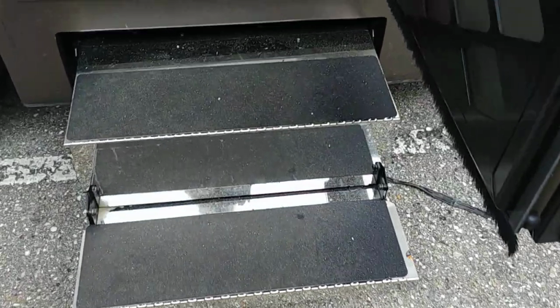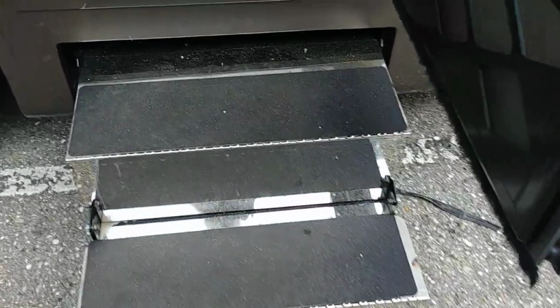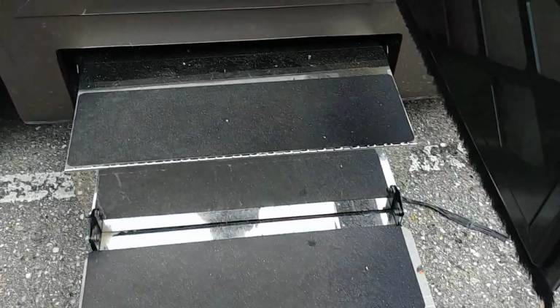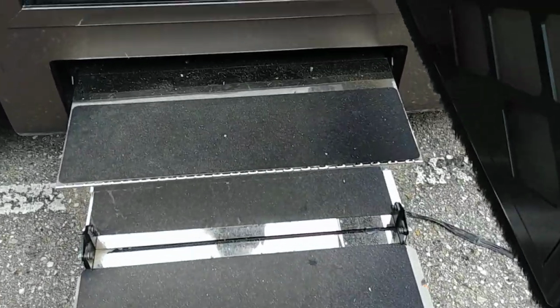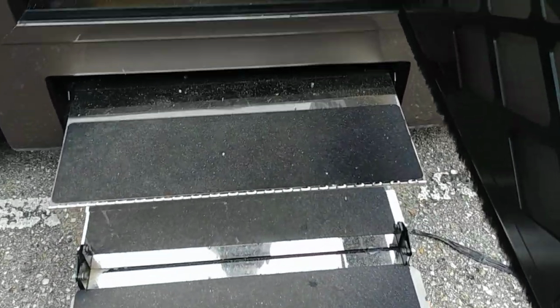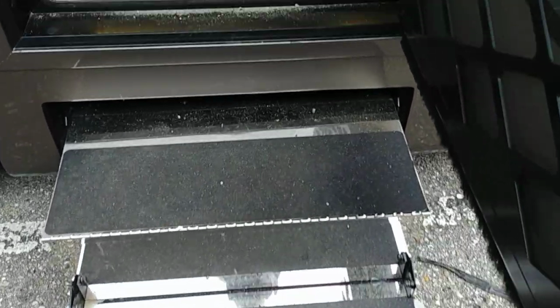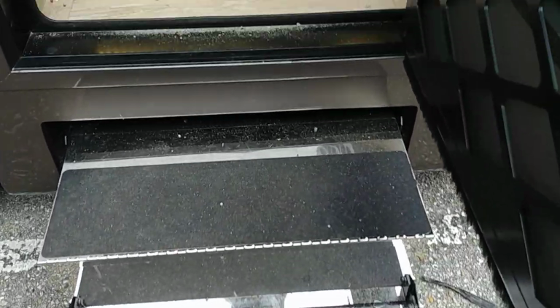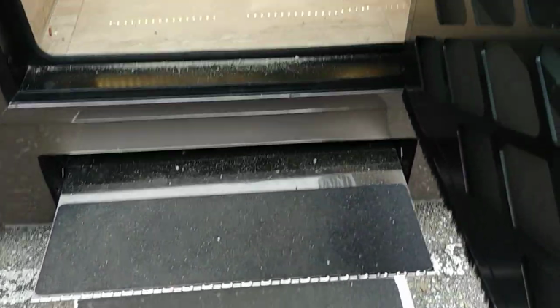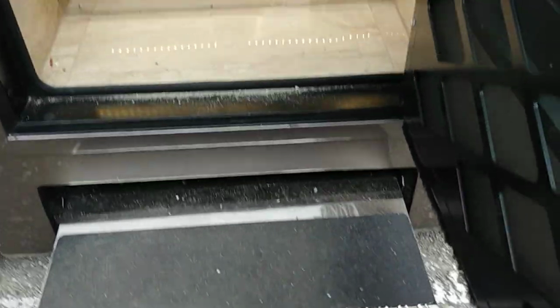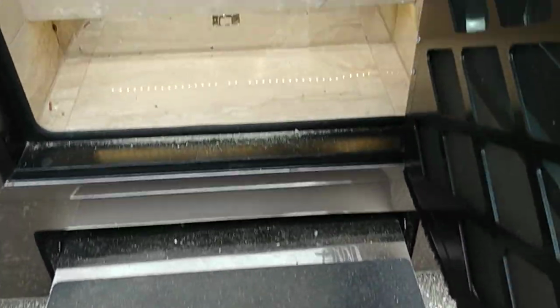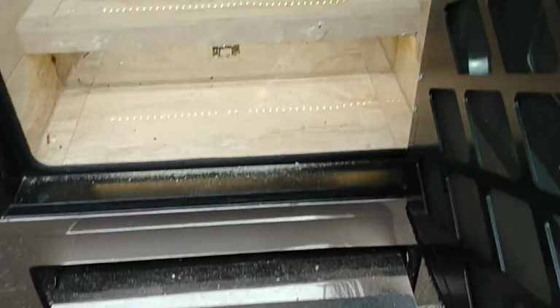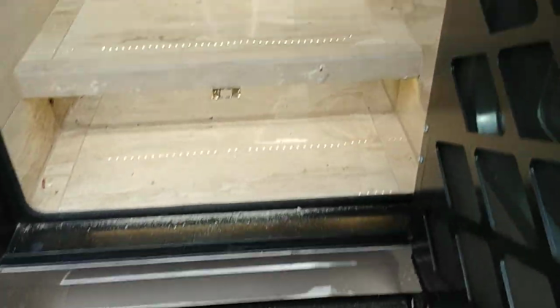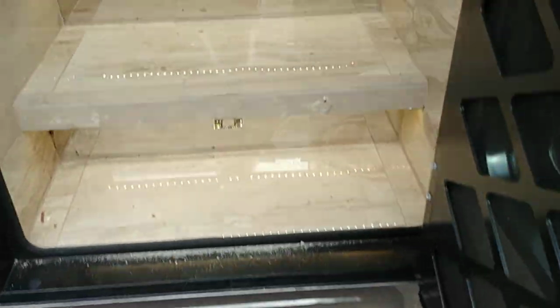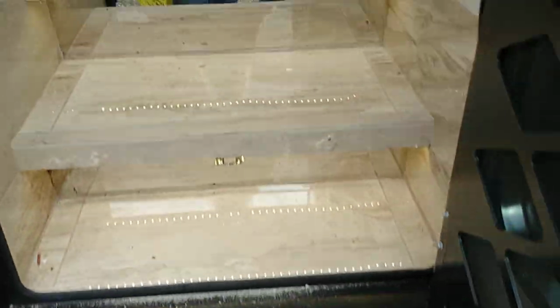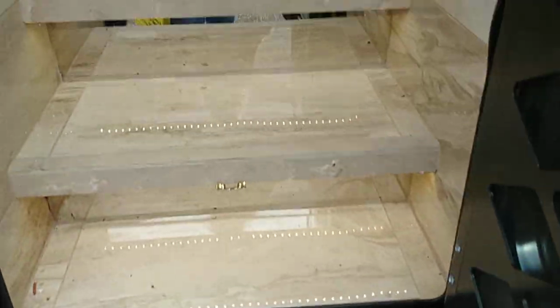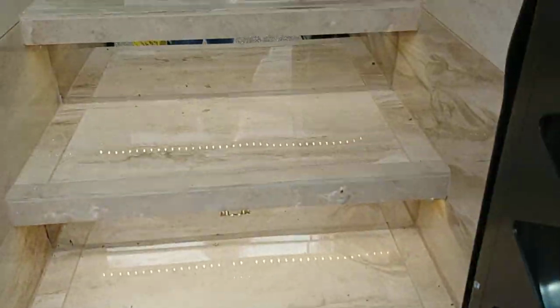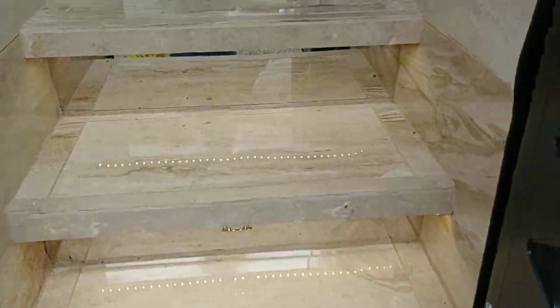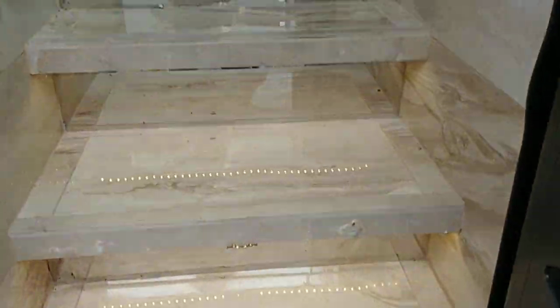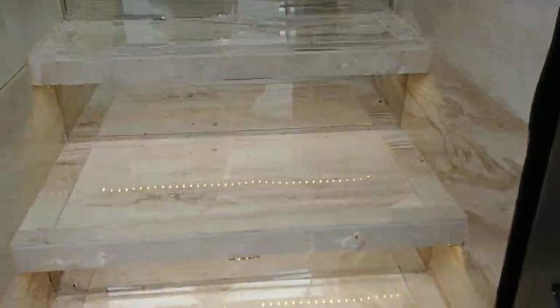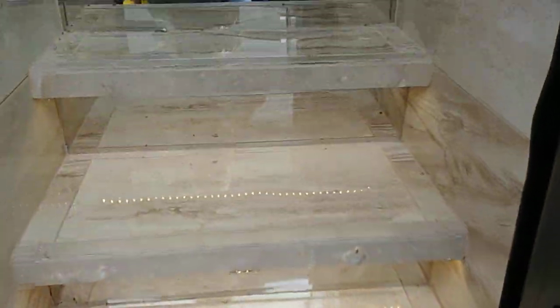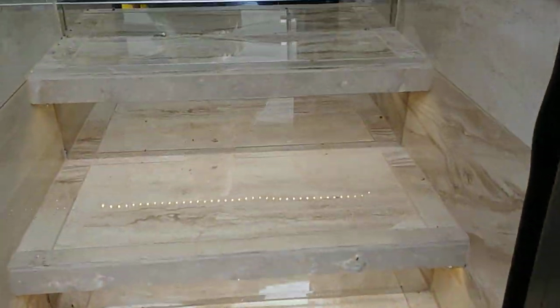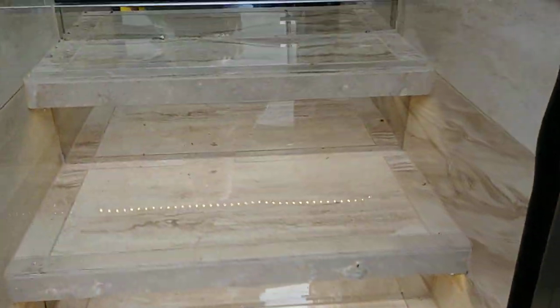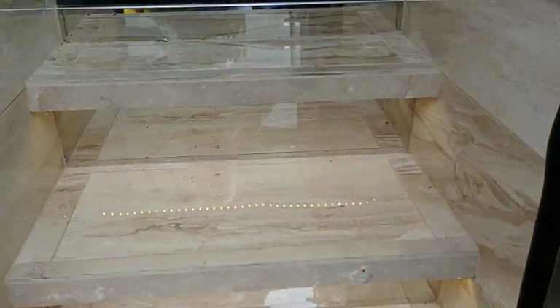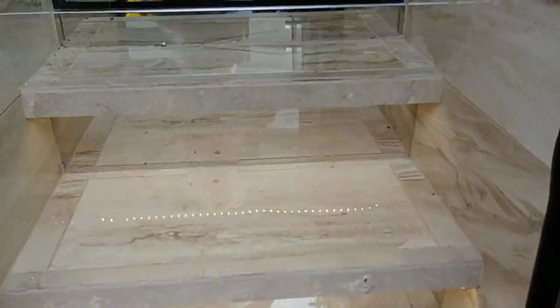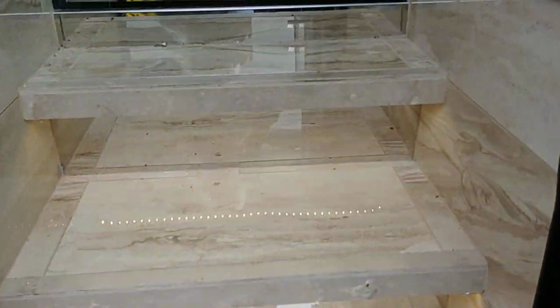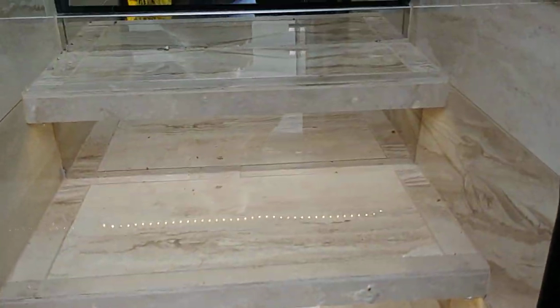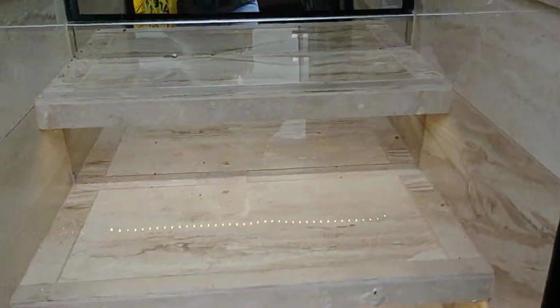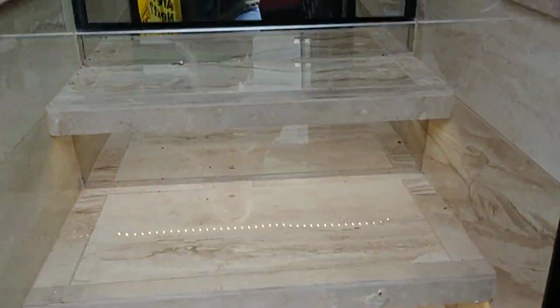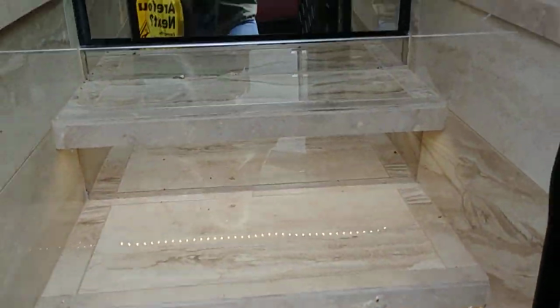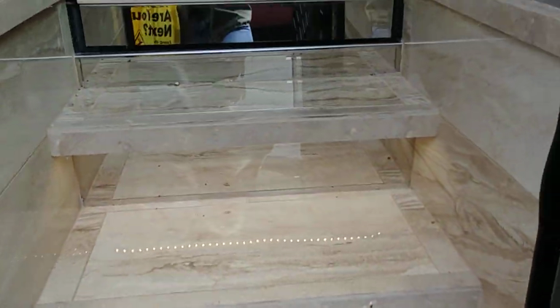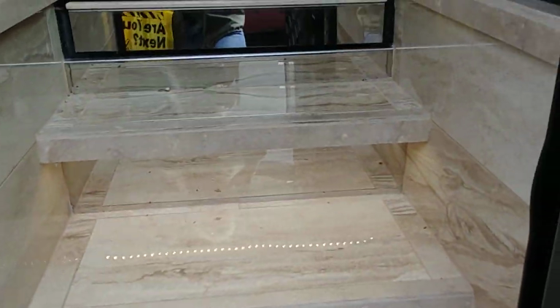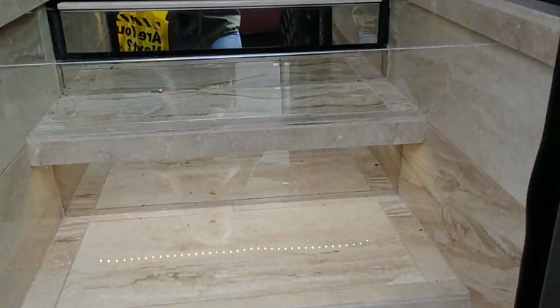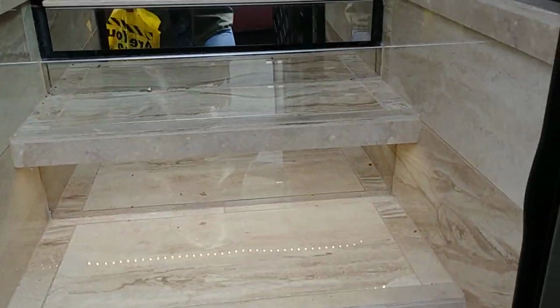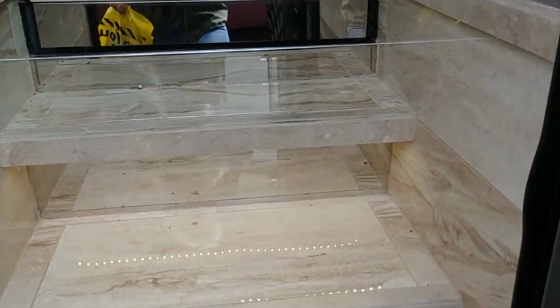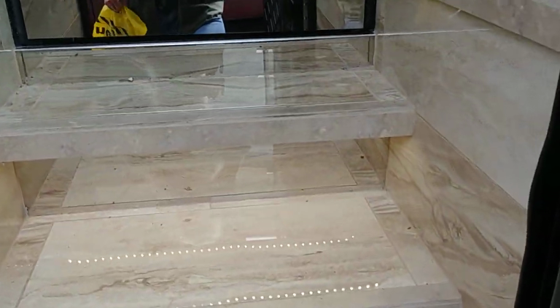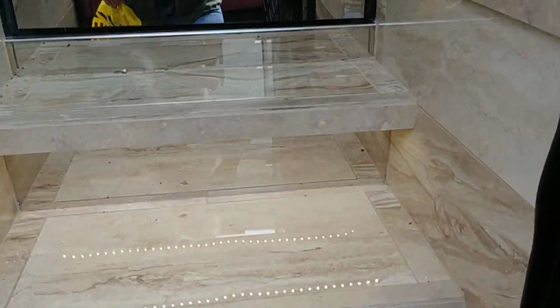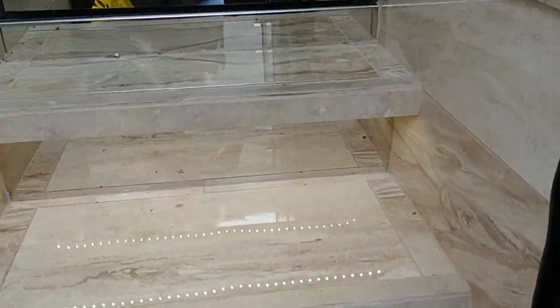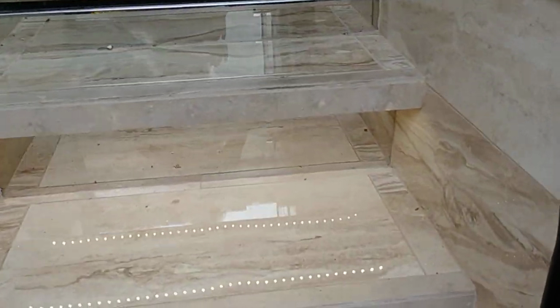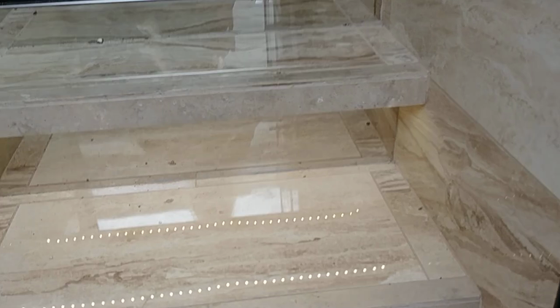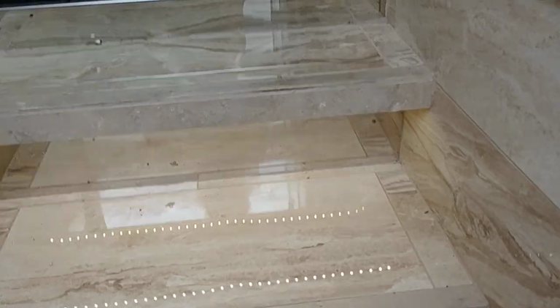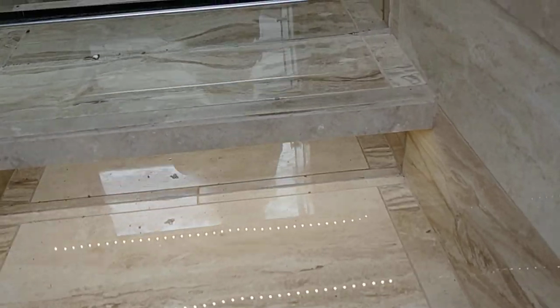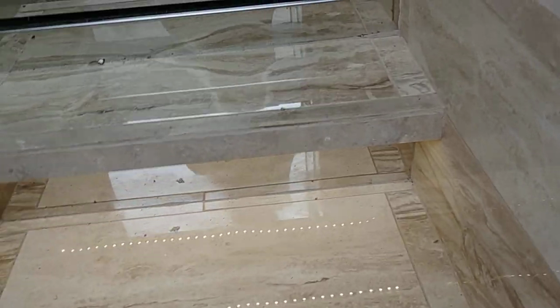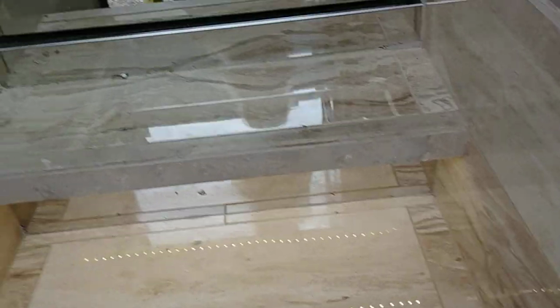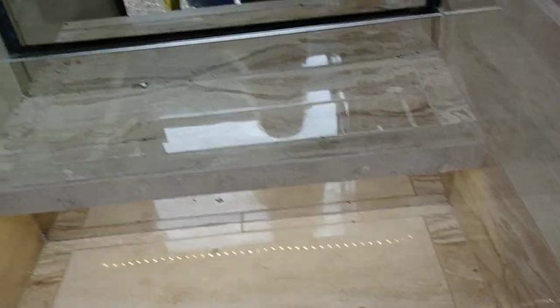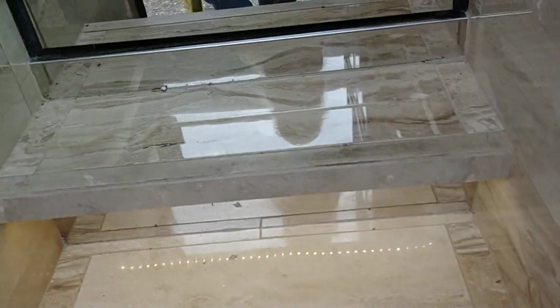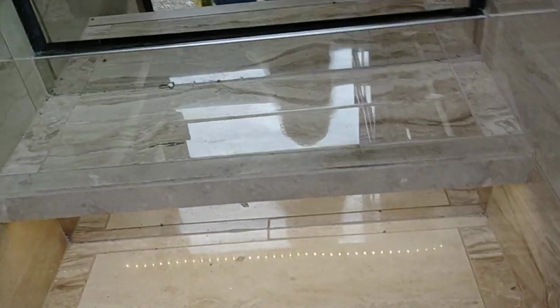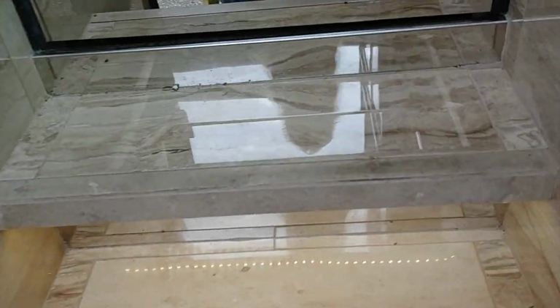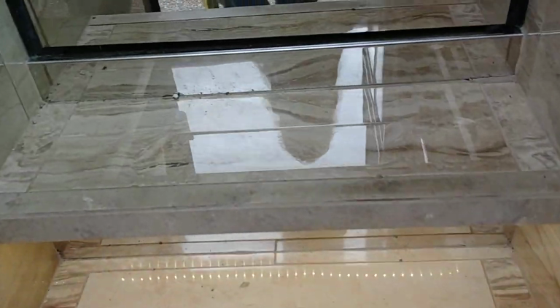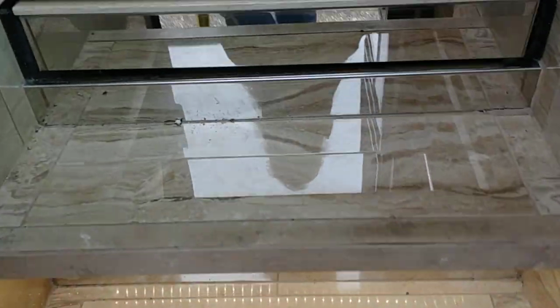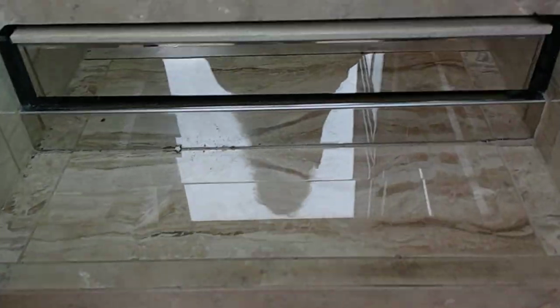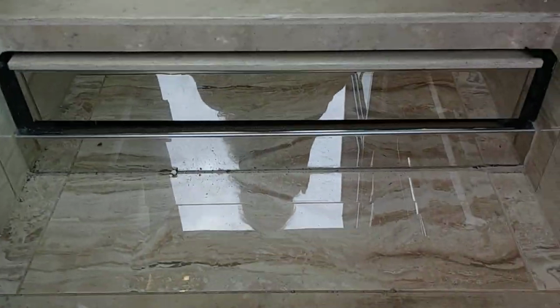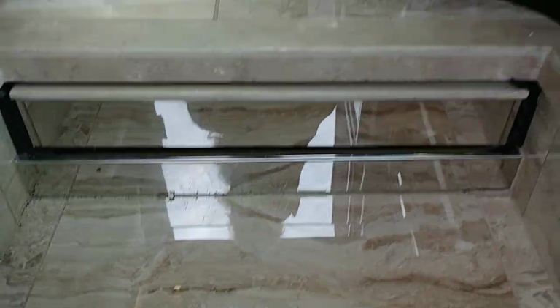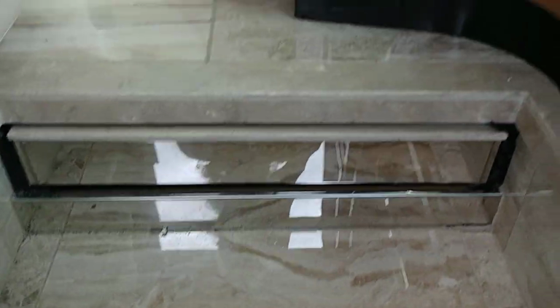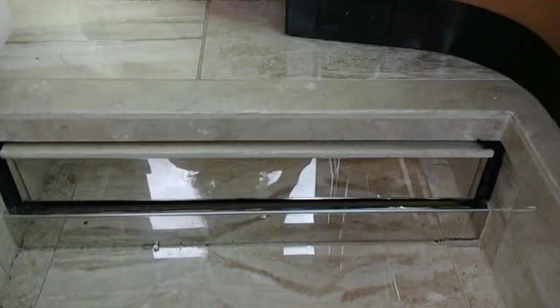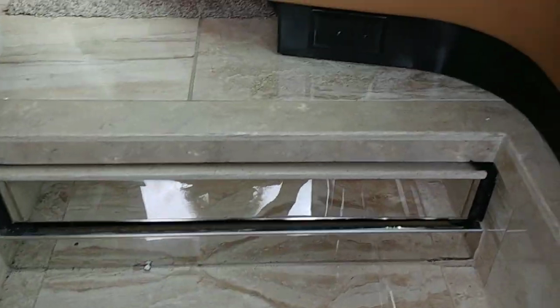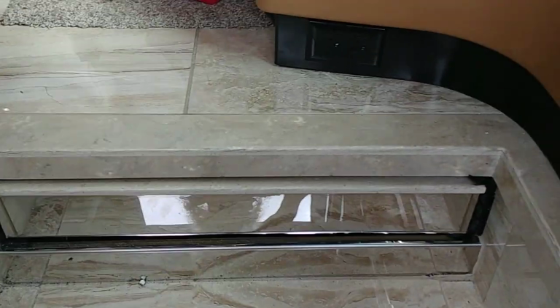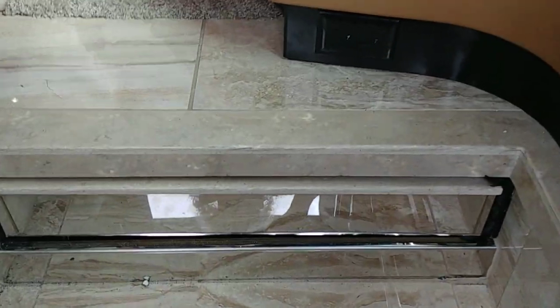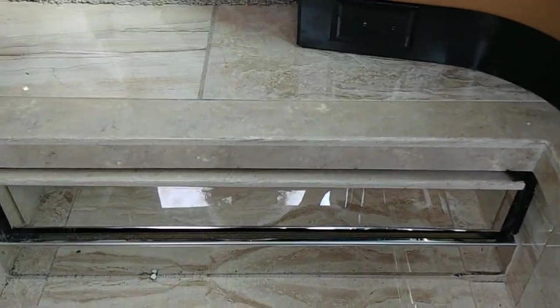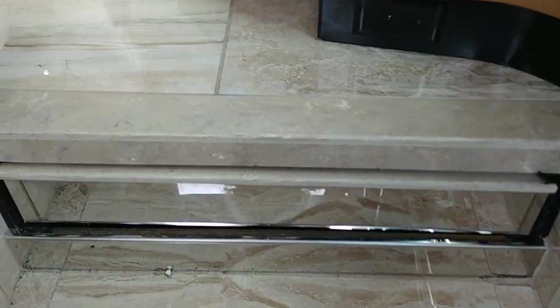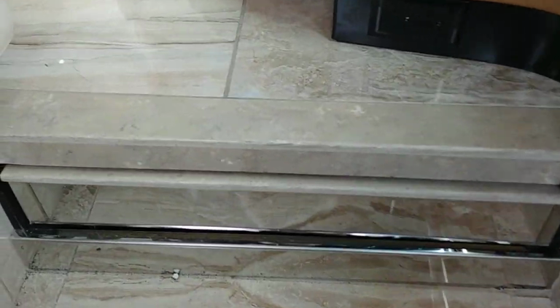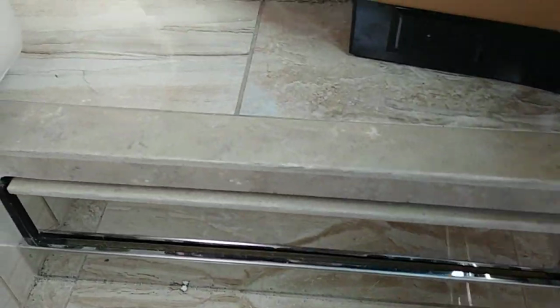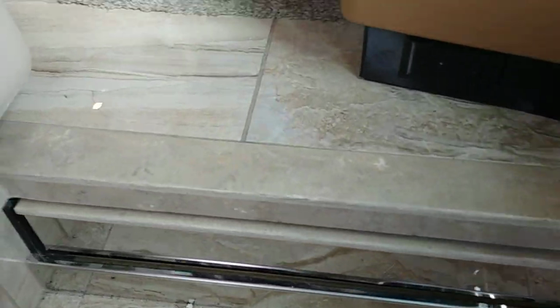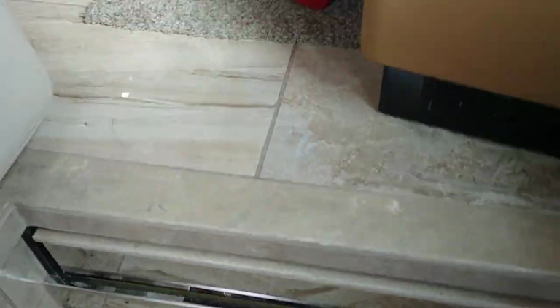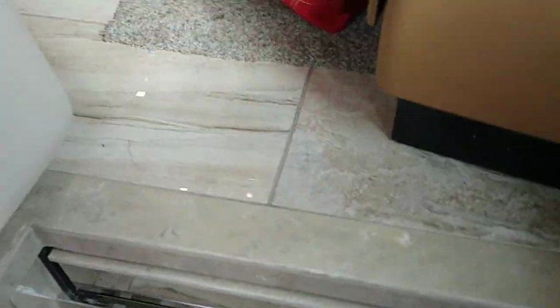It's probably a compartment box. Look at this — marble. All marble. Look at that.